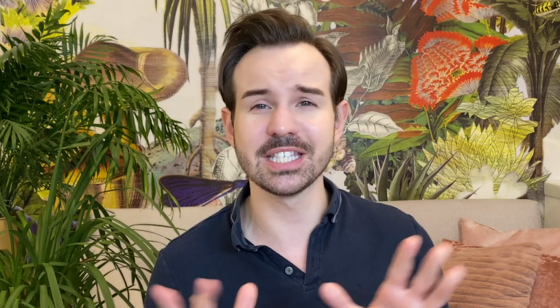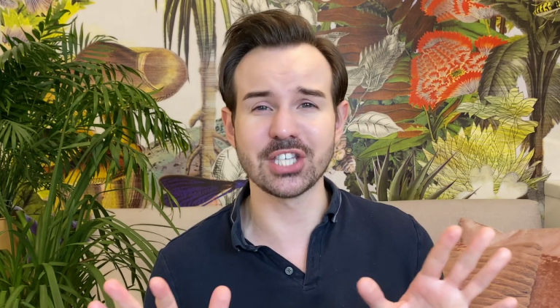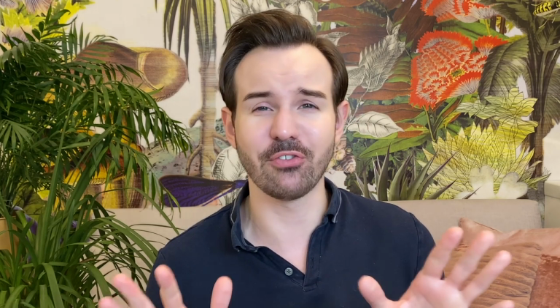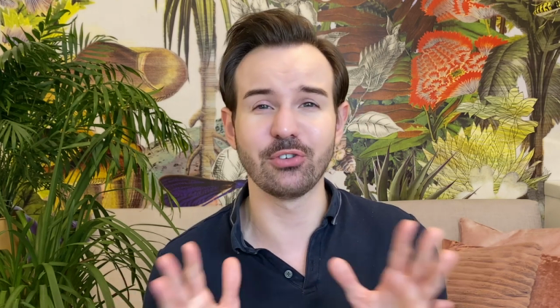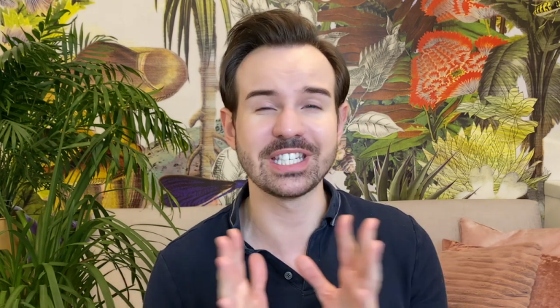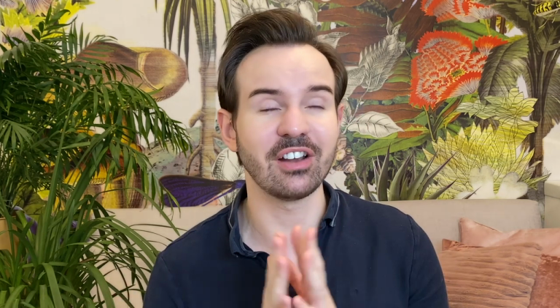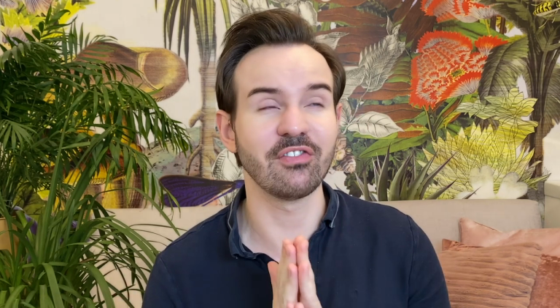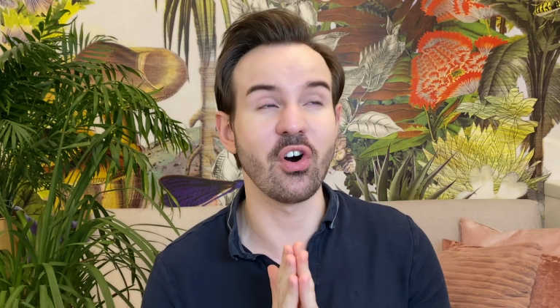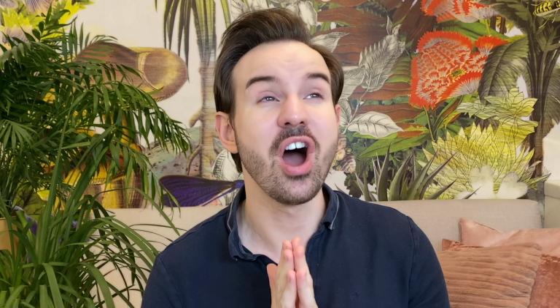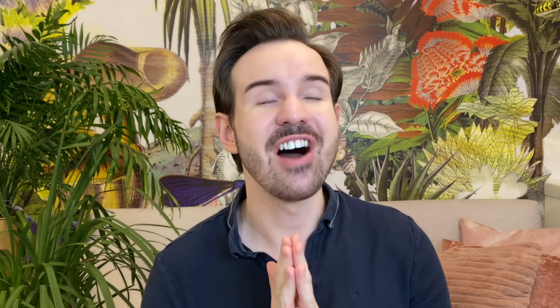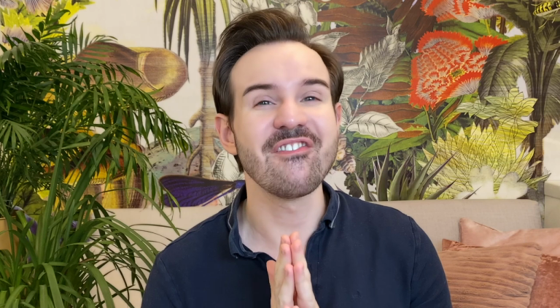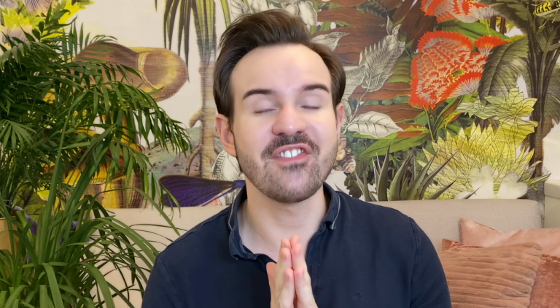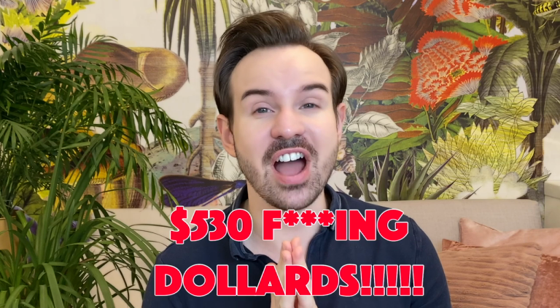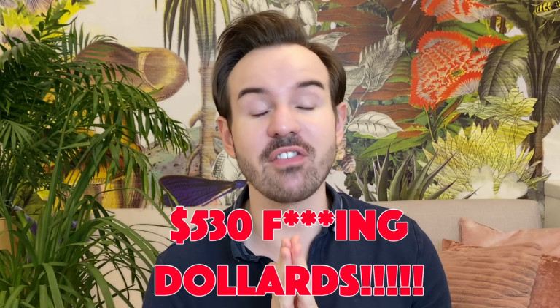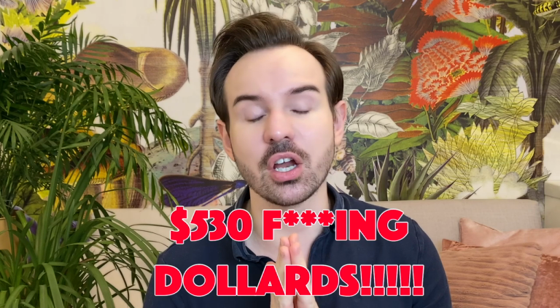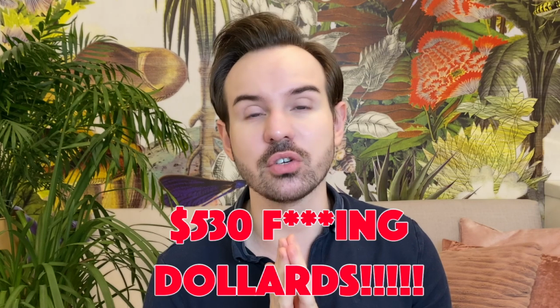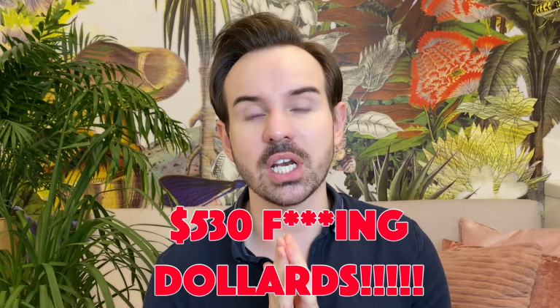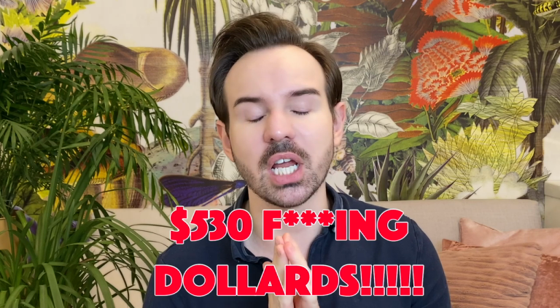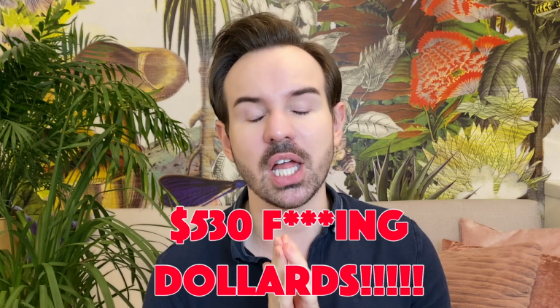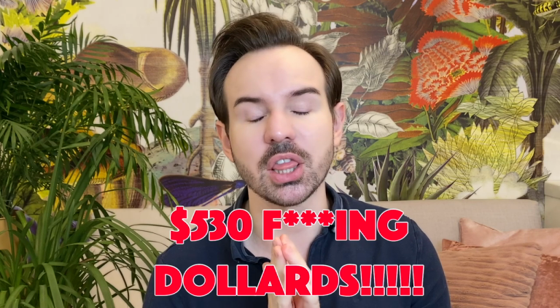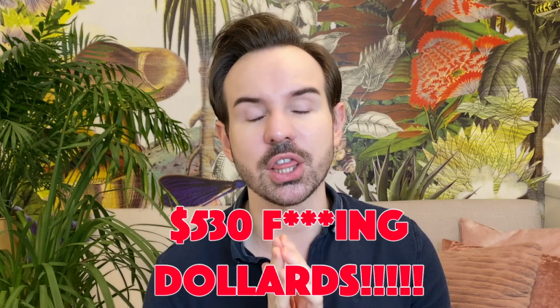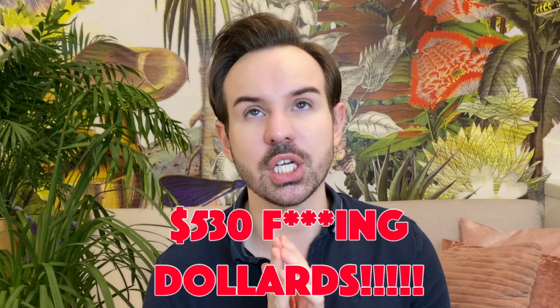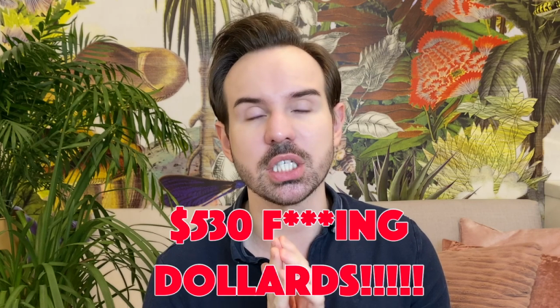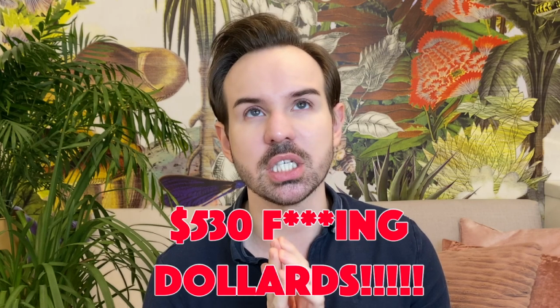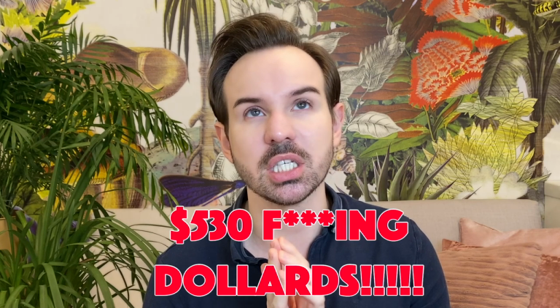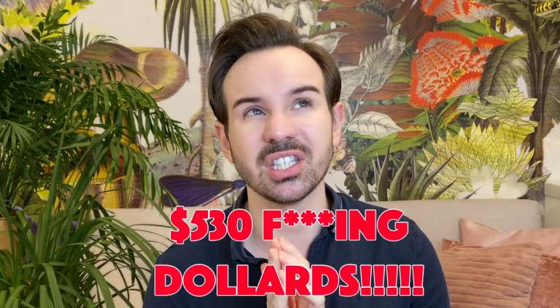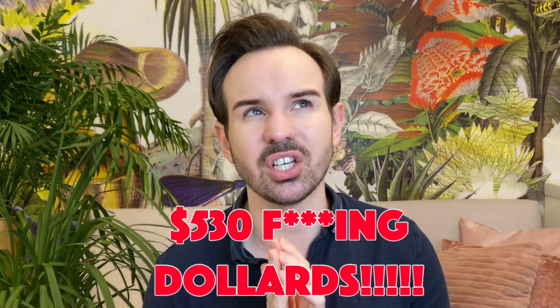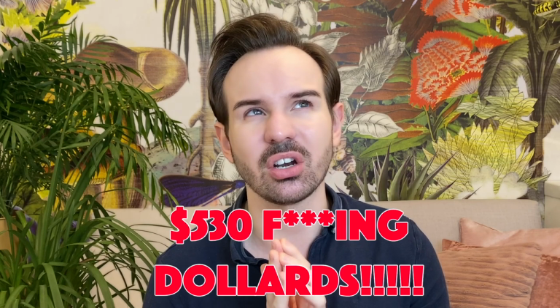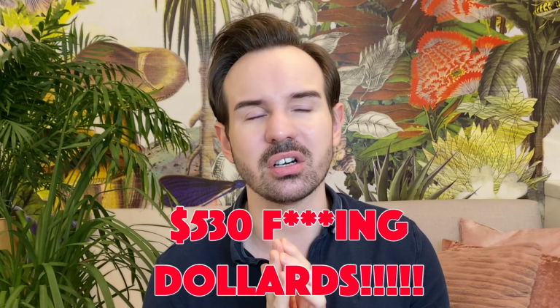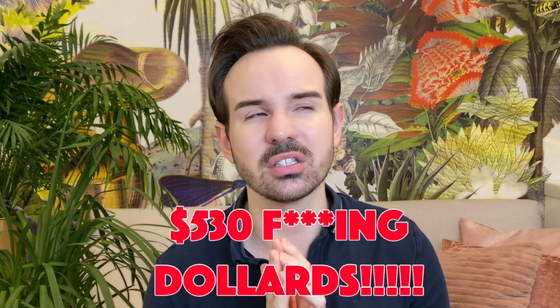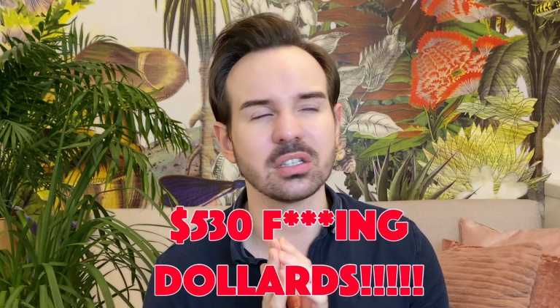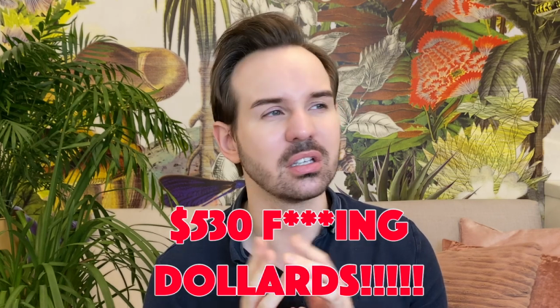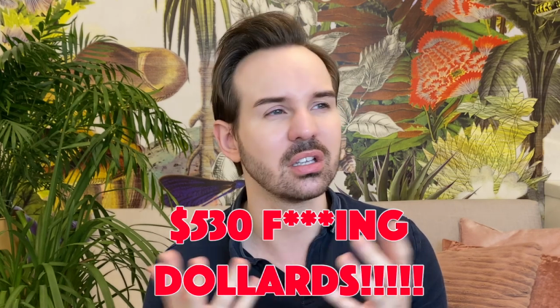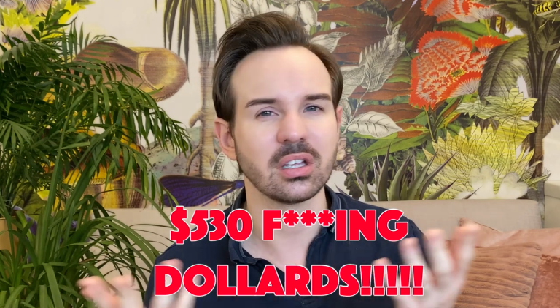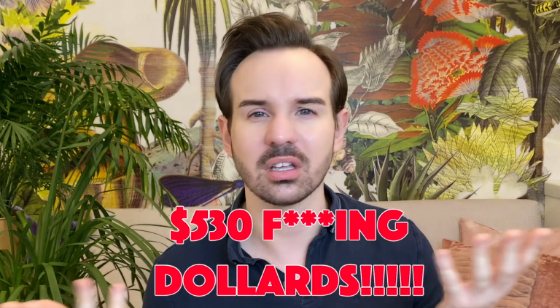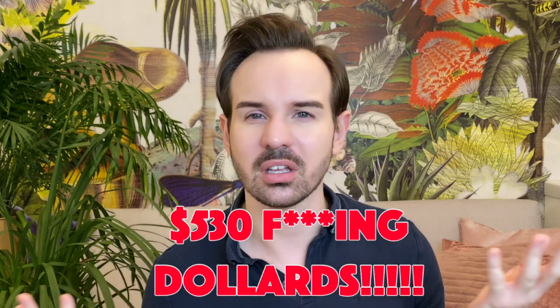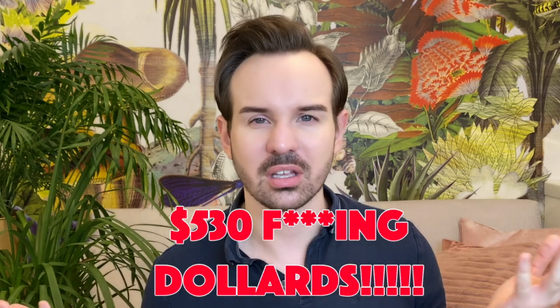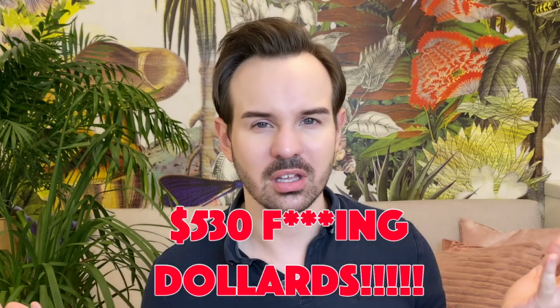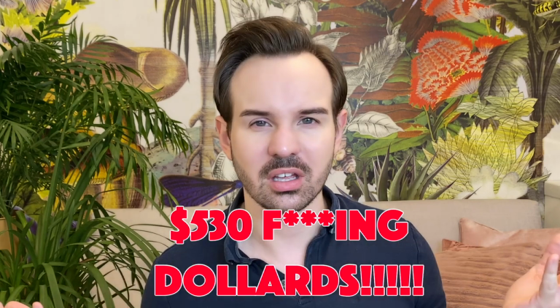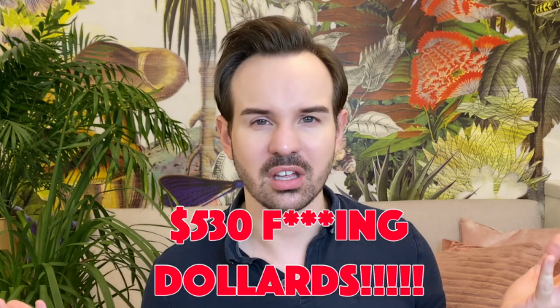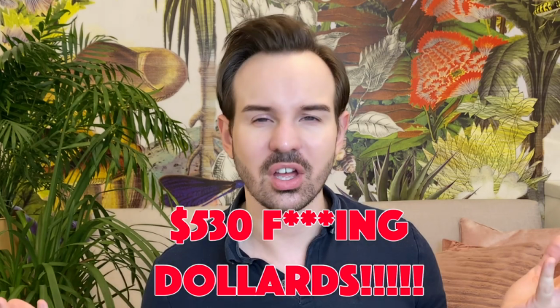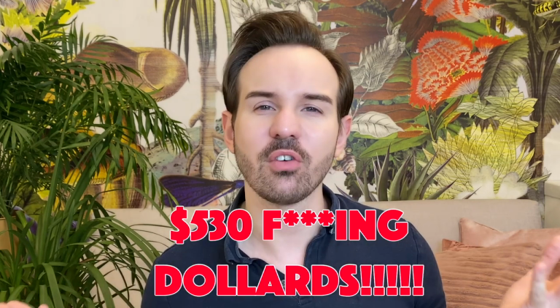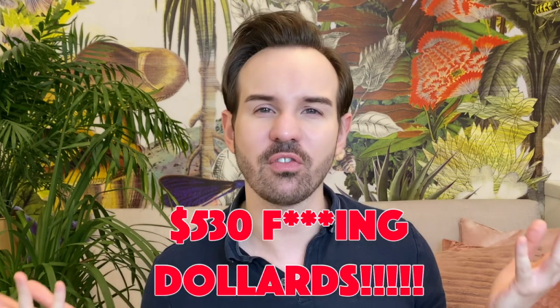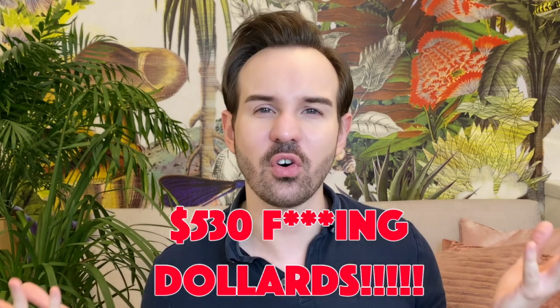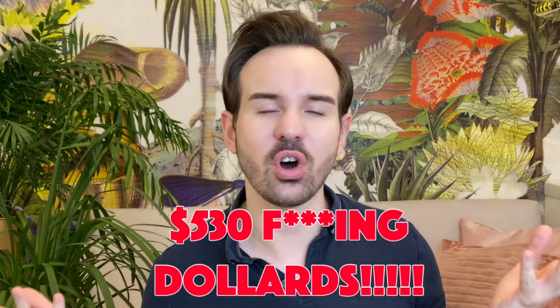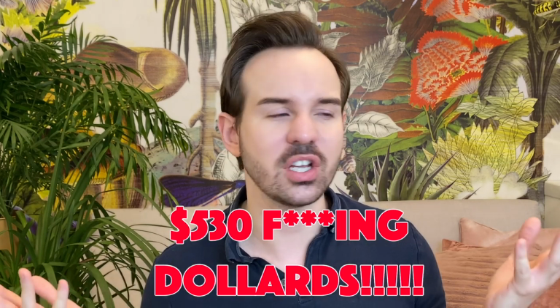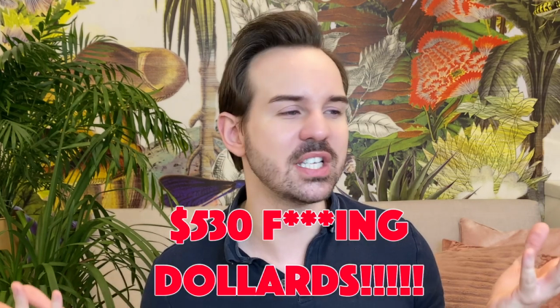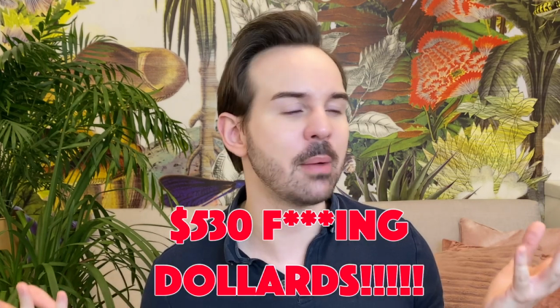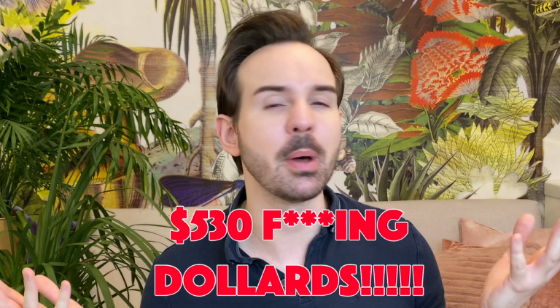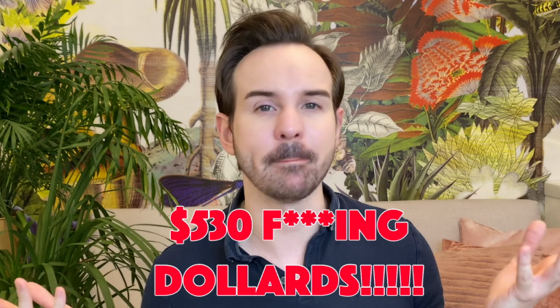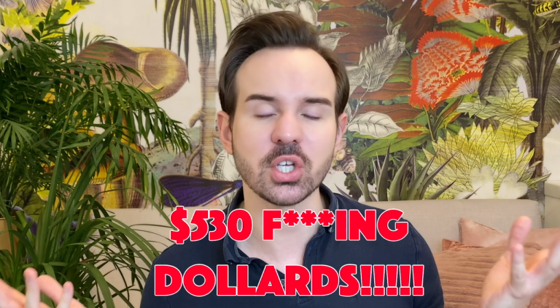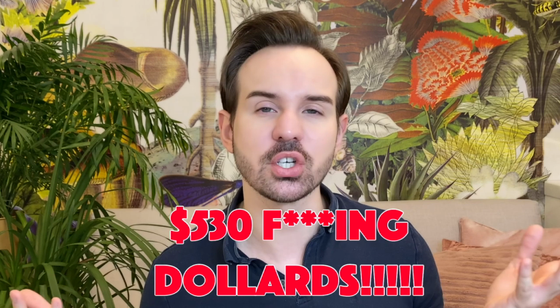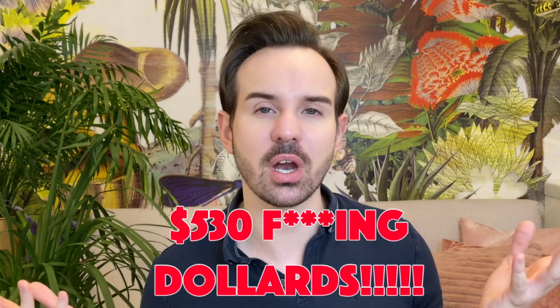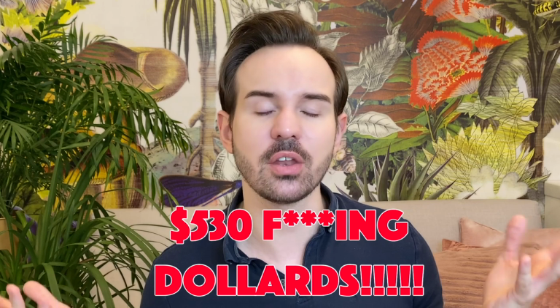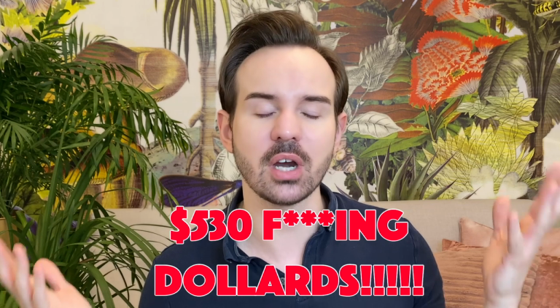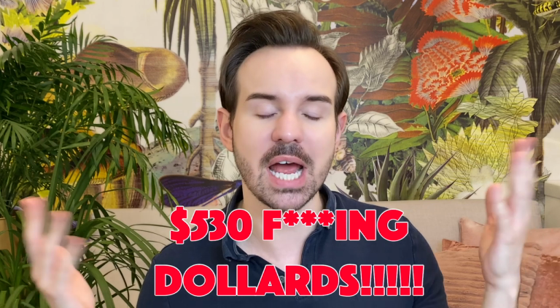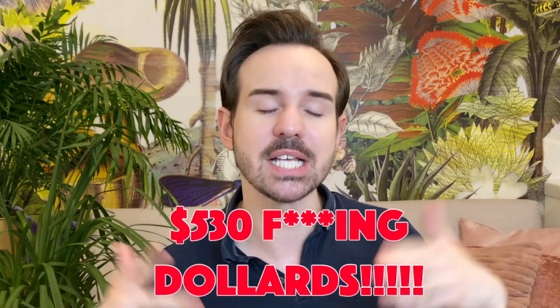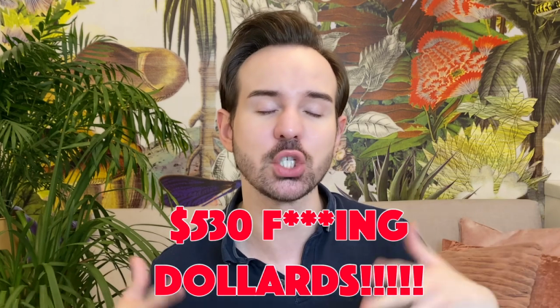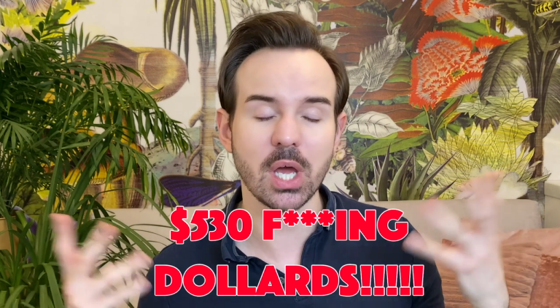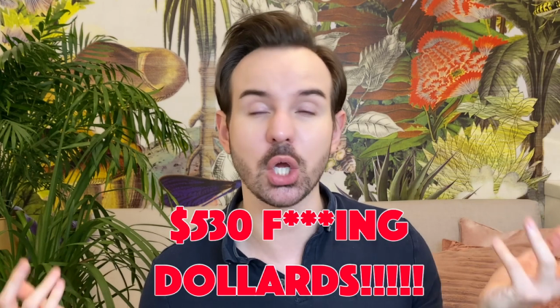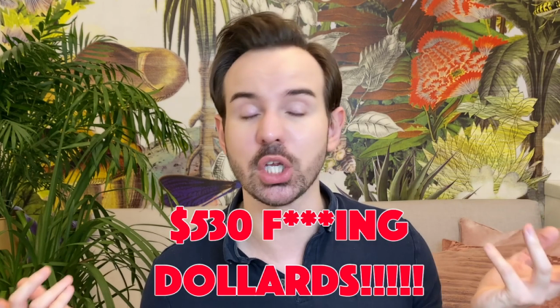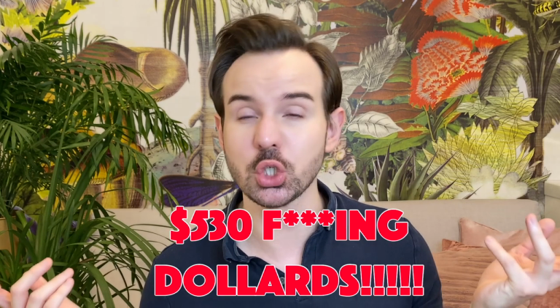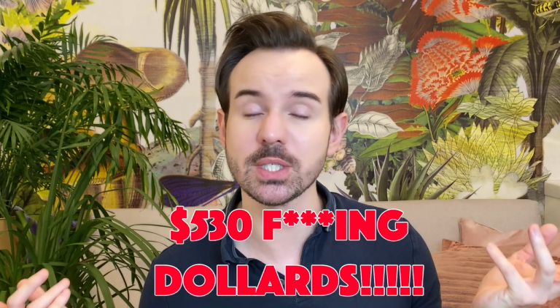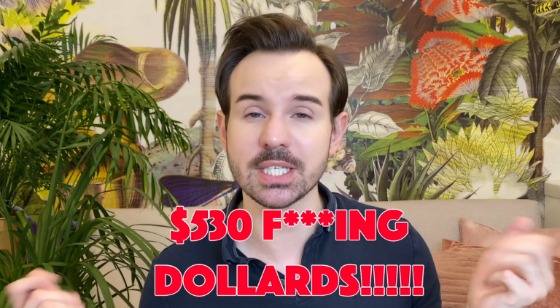This stuff retails for $530 for a moisturizer, as you are going to see.